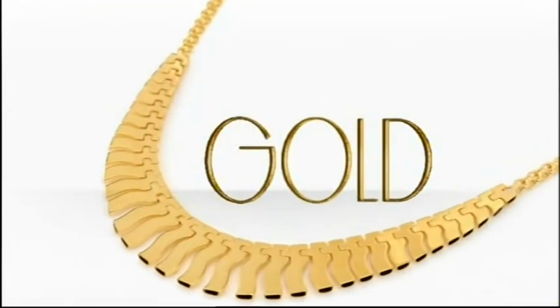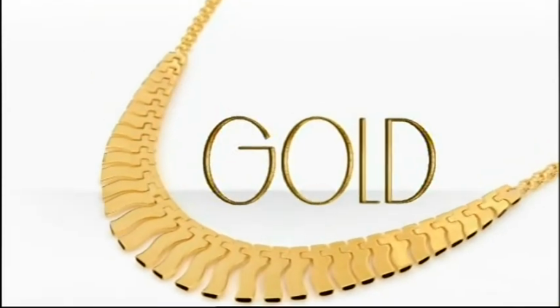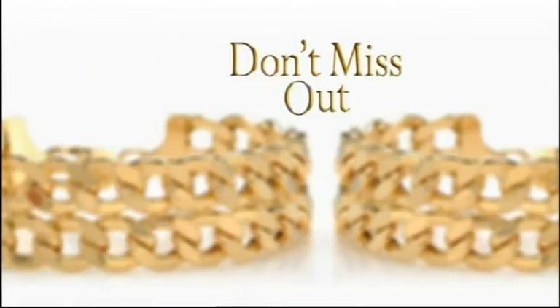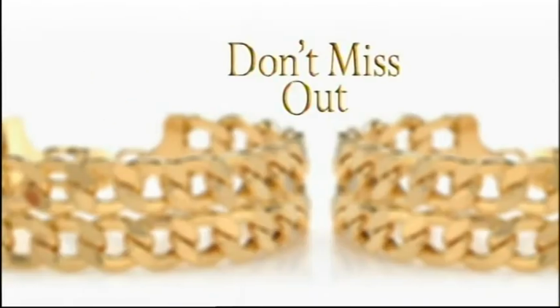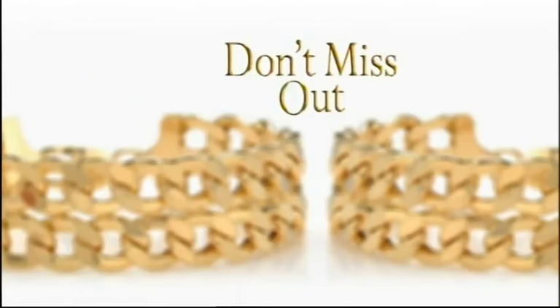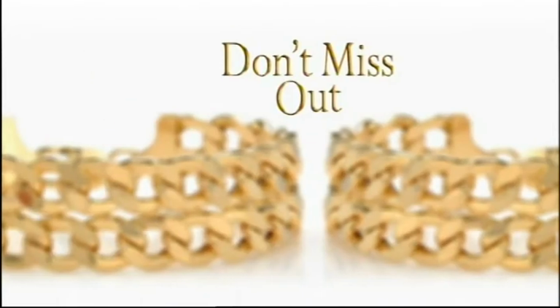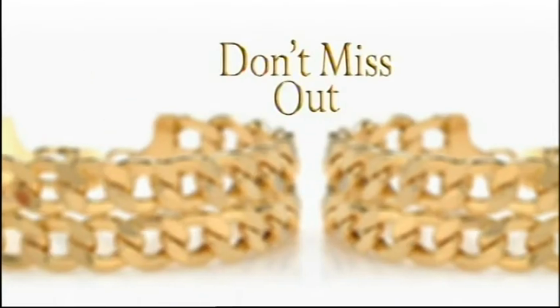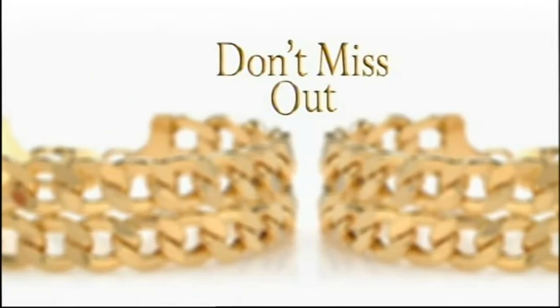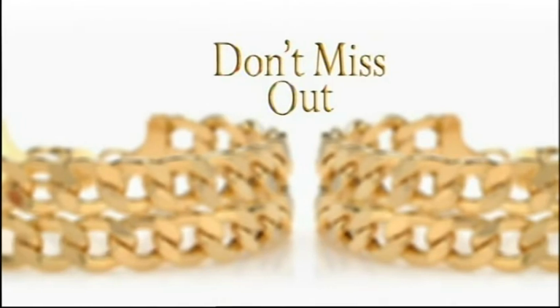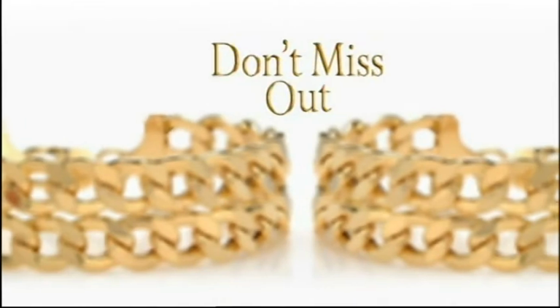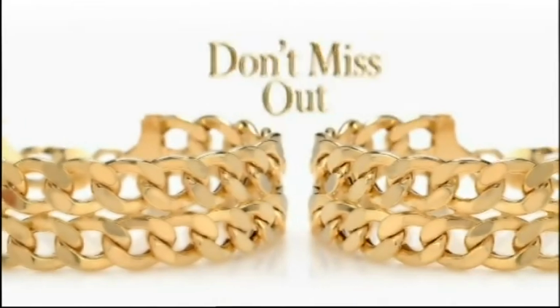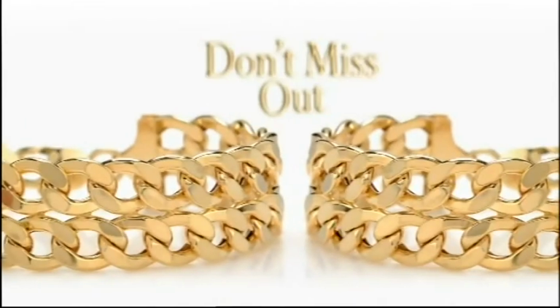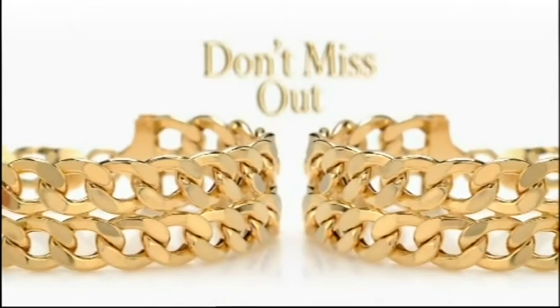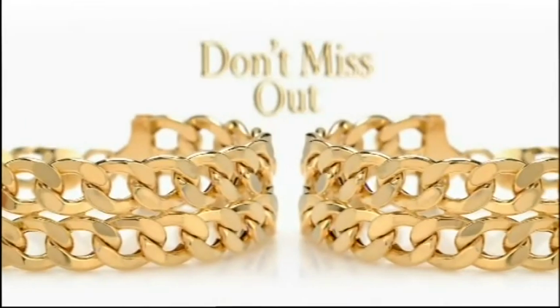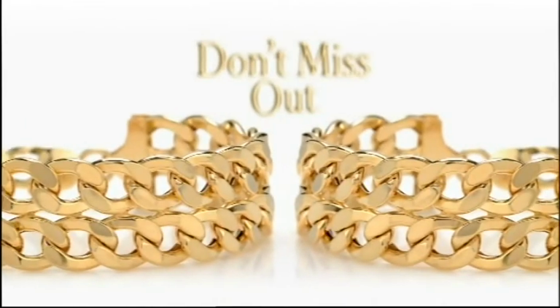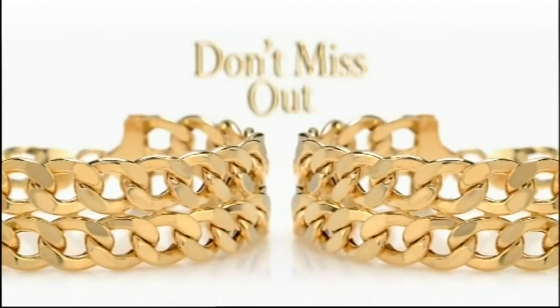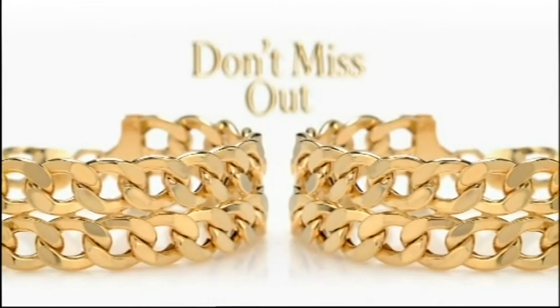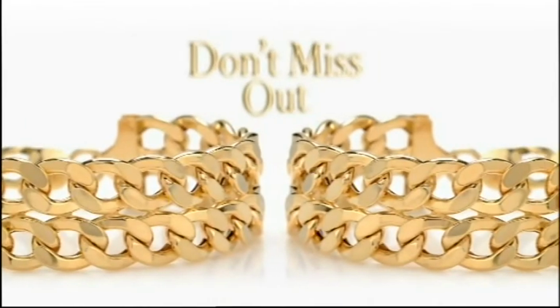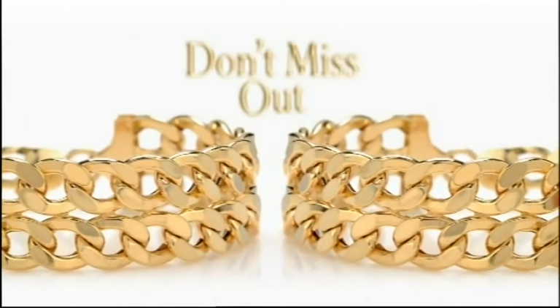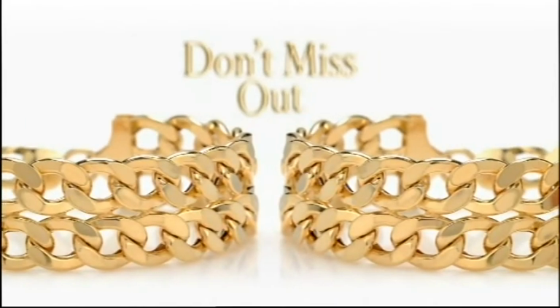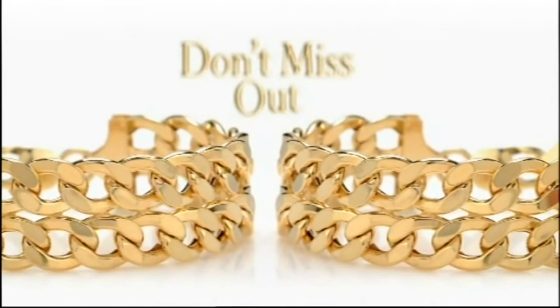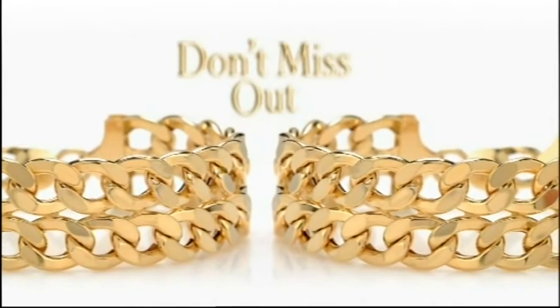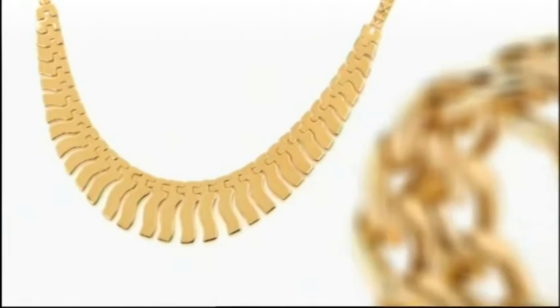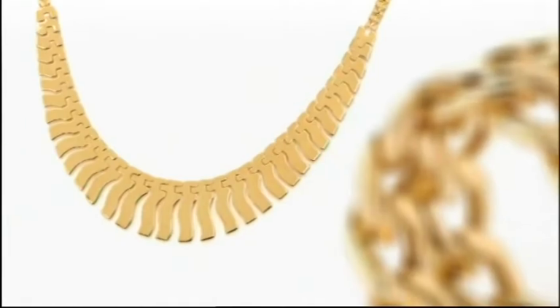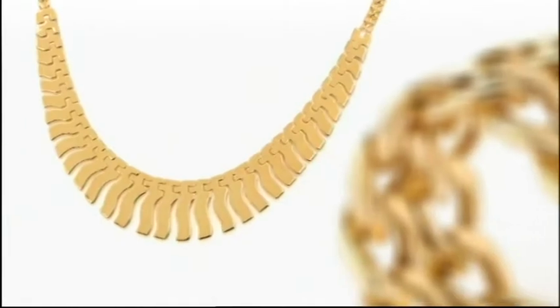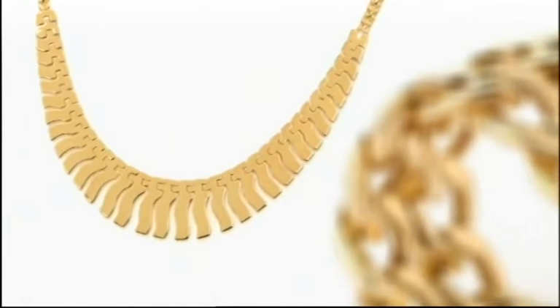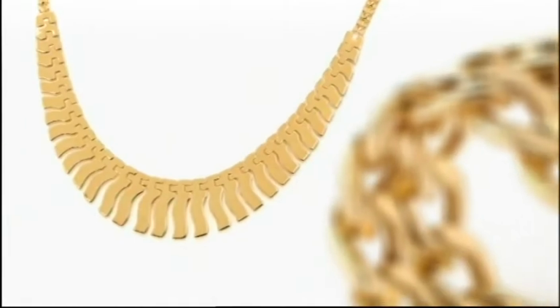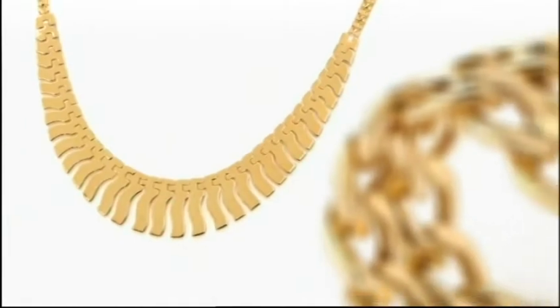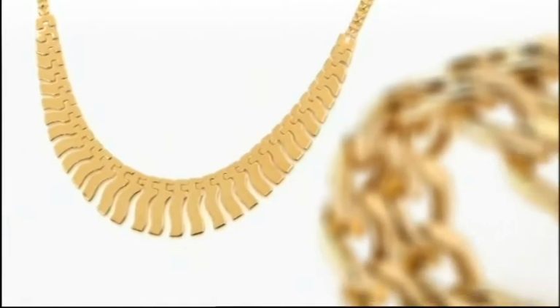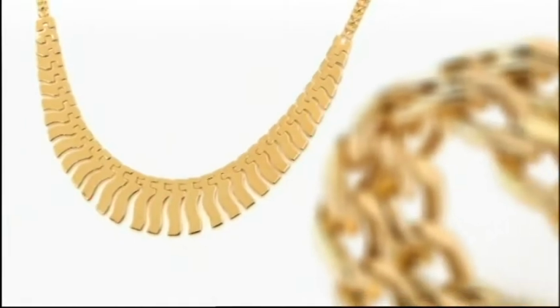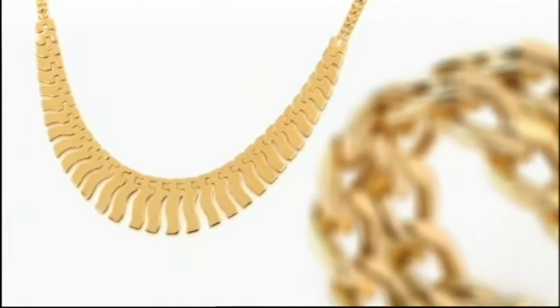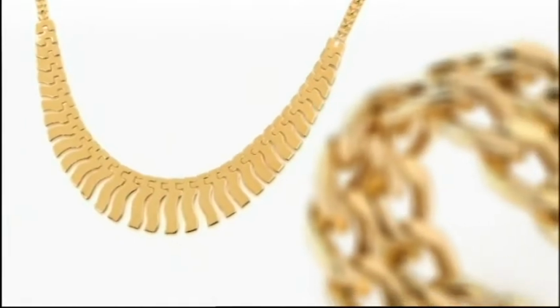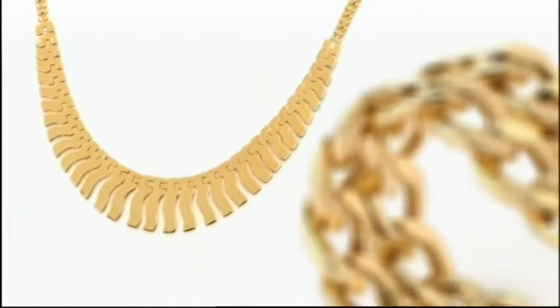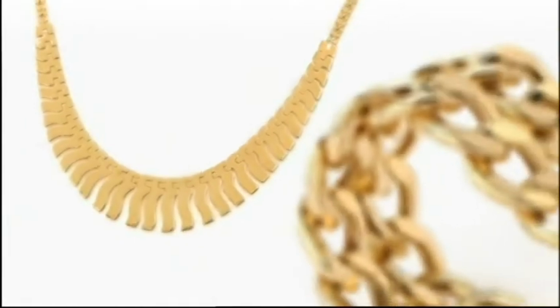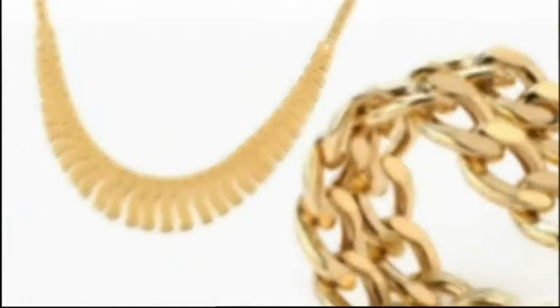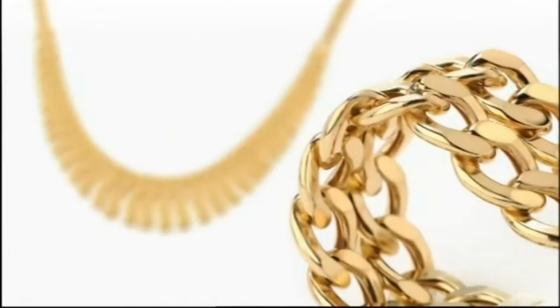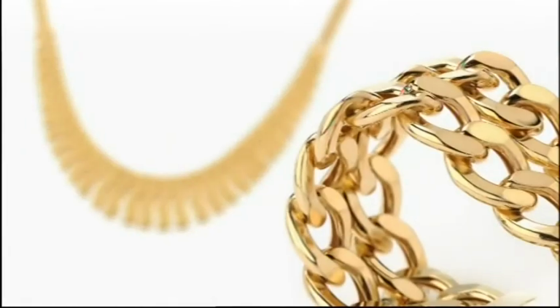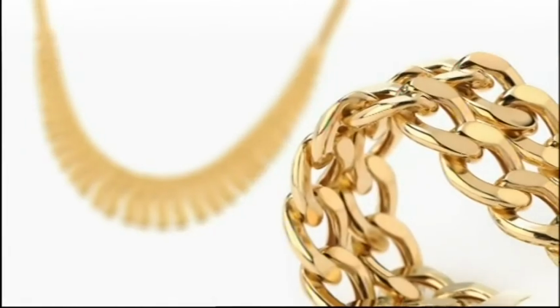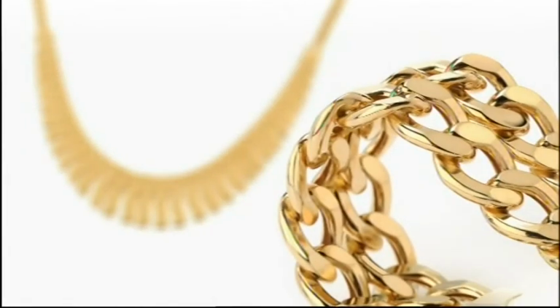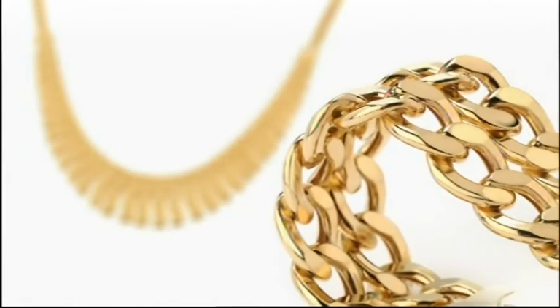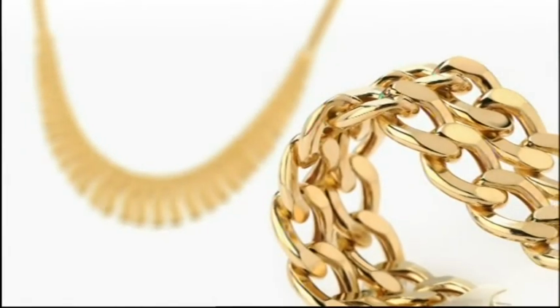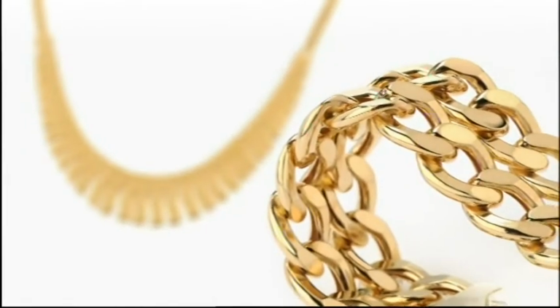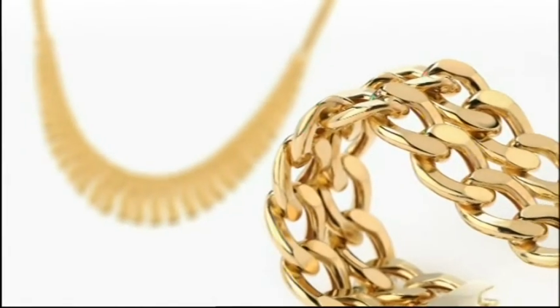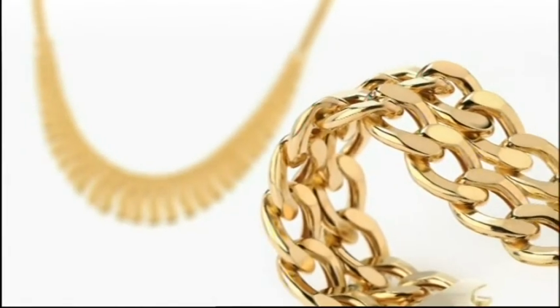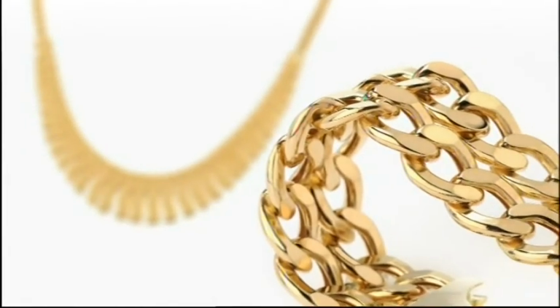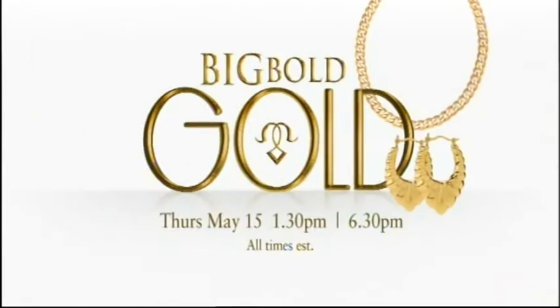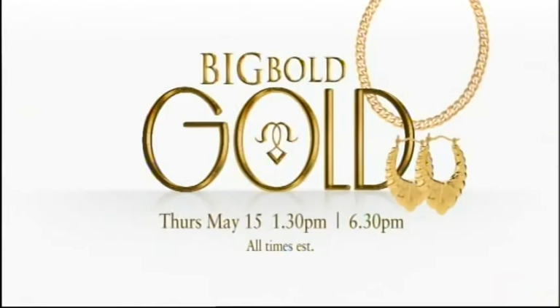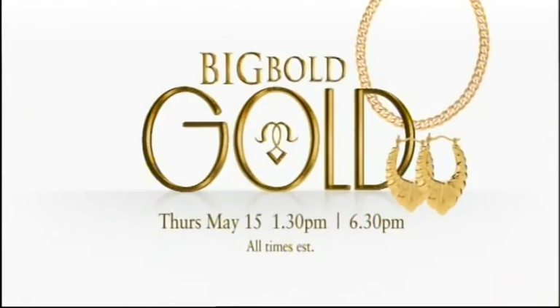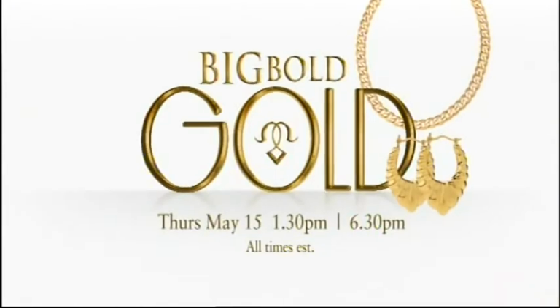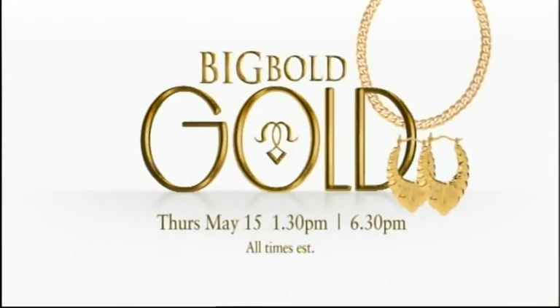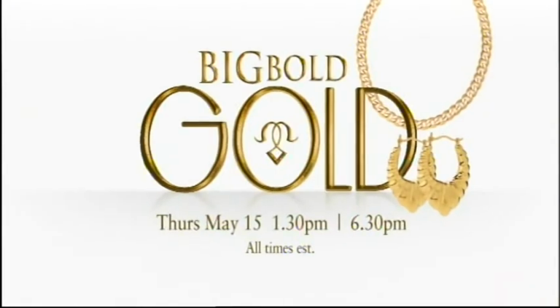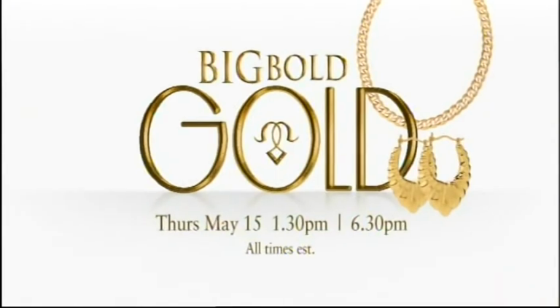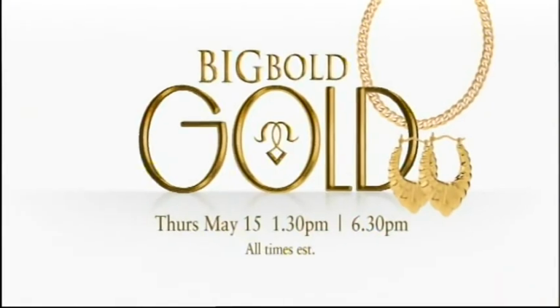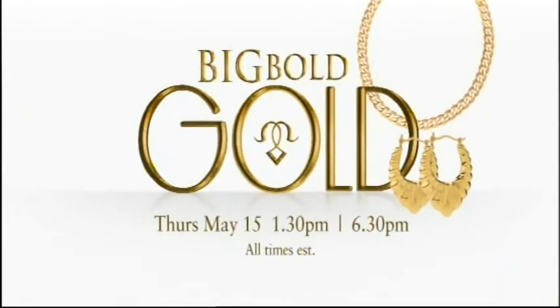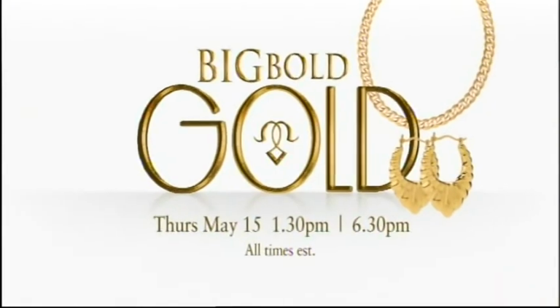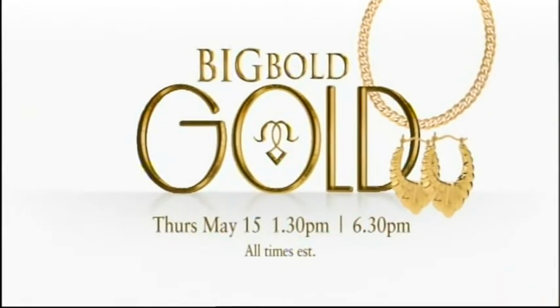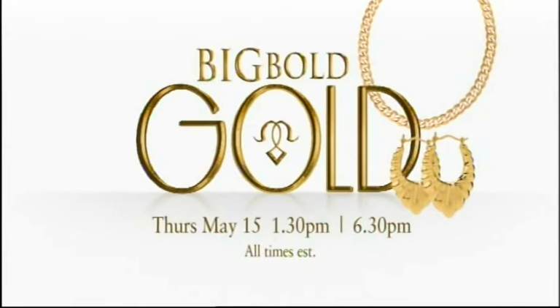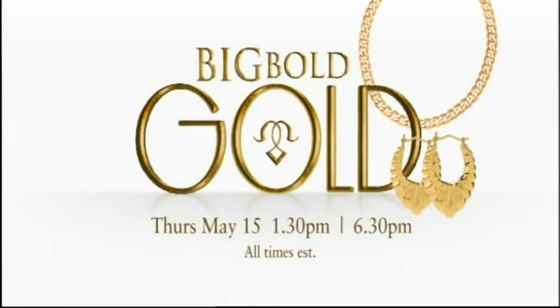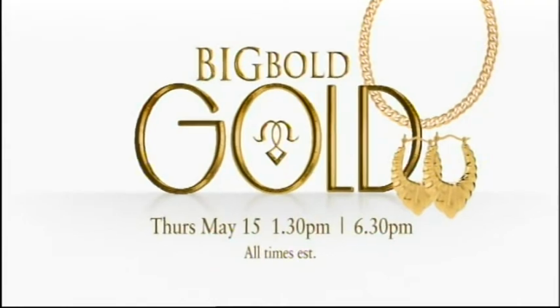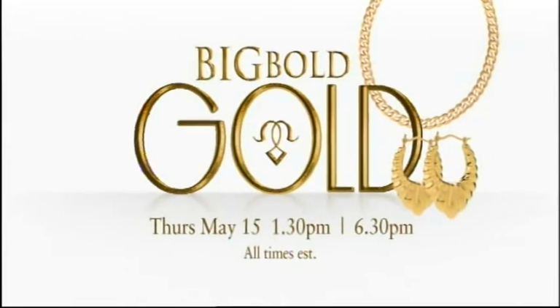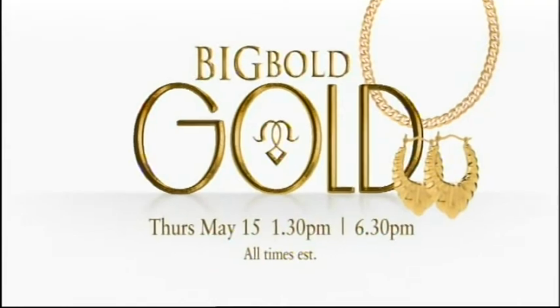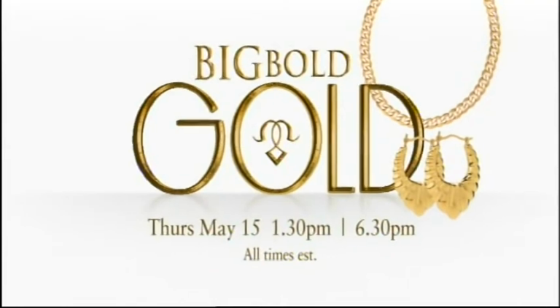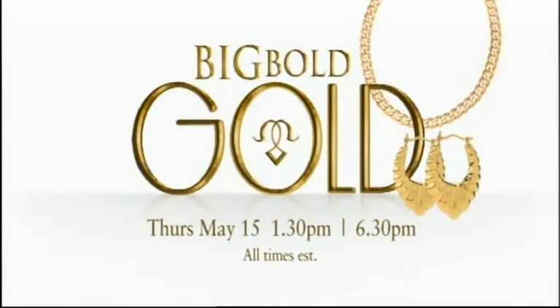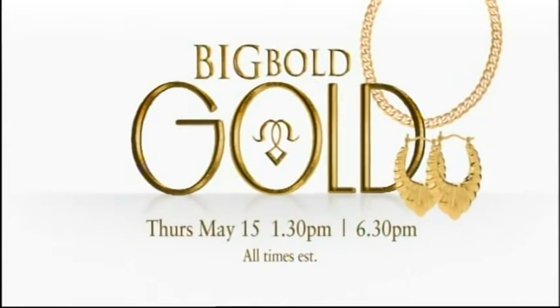Don't miss out on big chunky gold pieces from our jewelry department — big bold gold, May 15th.